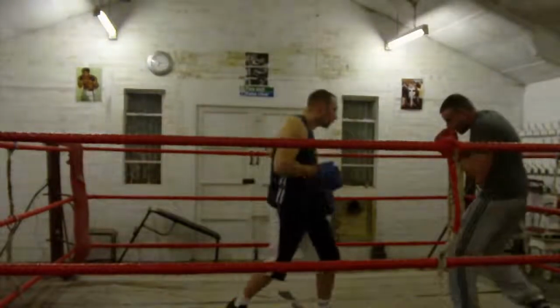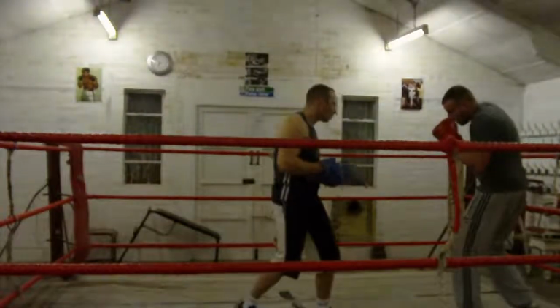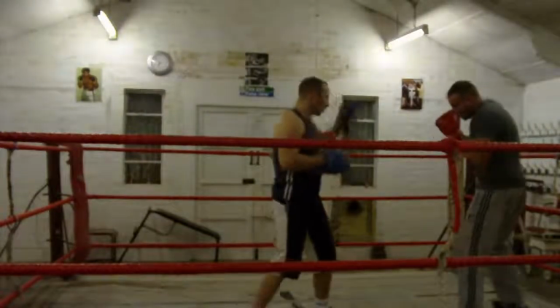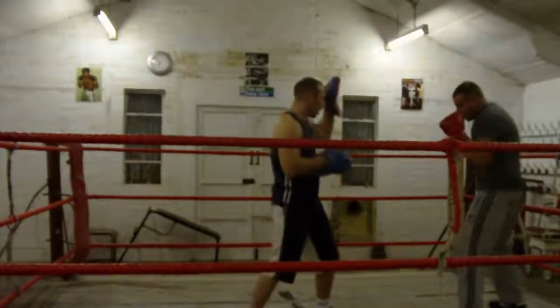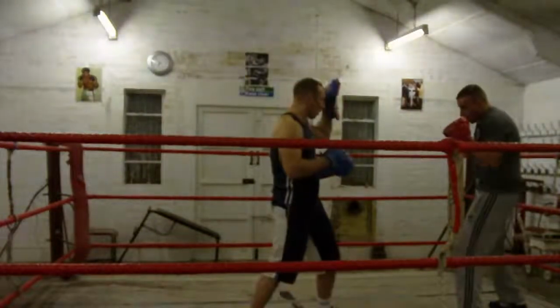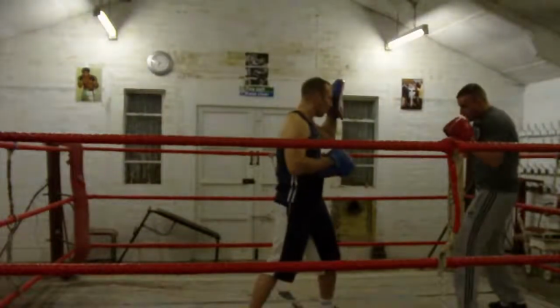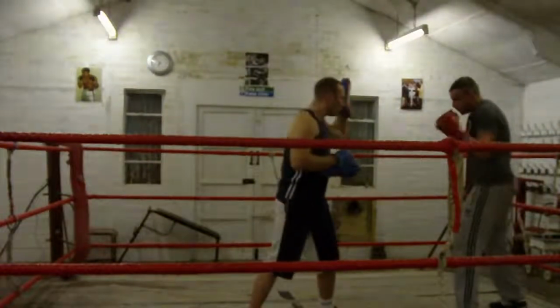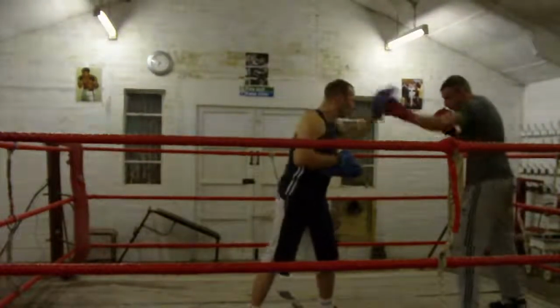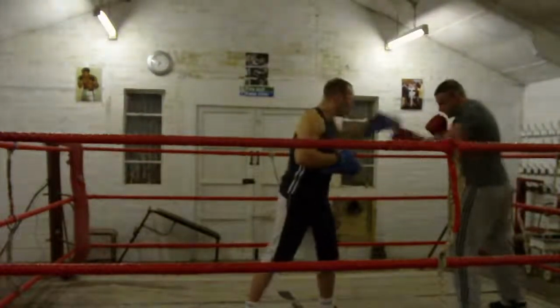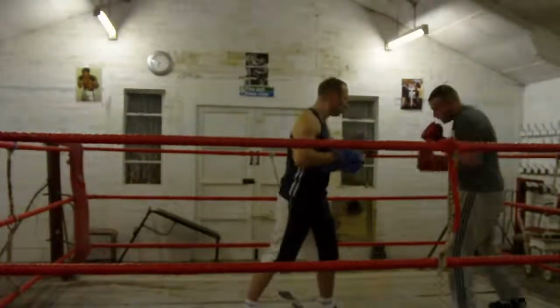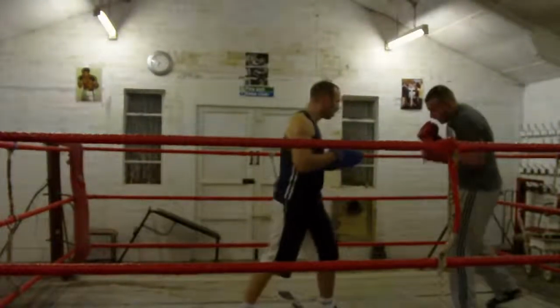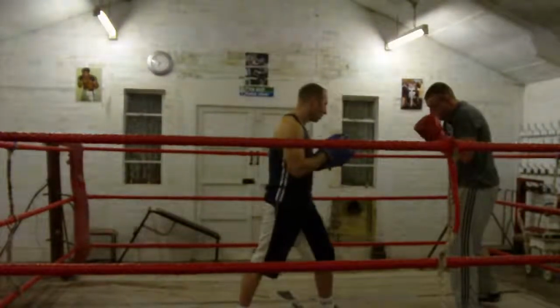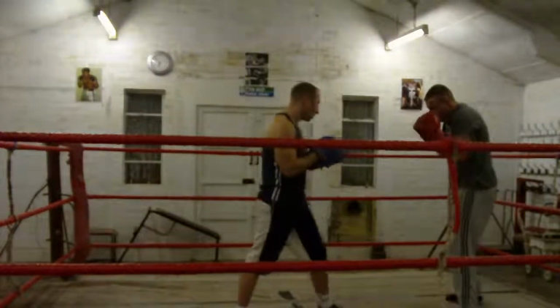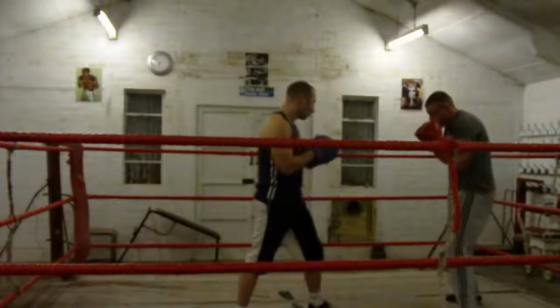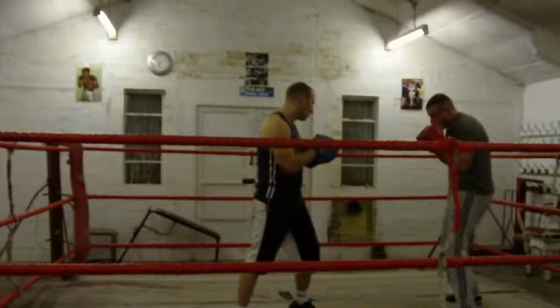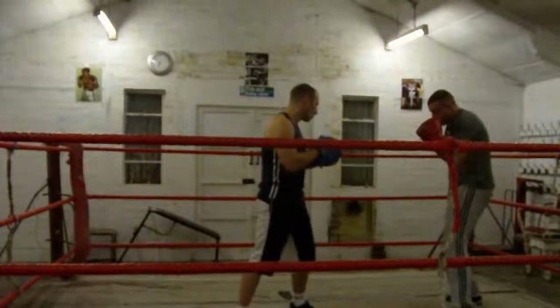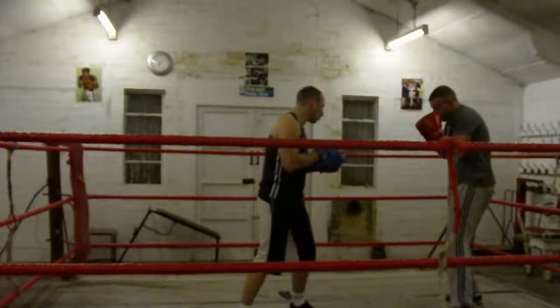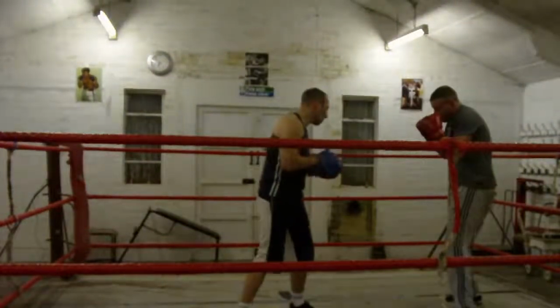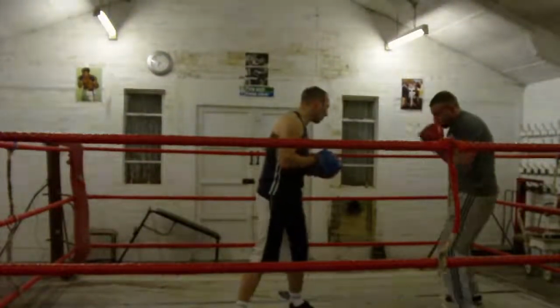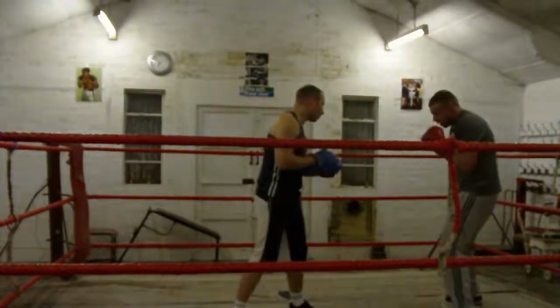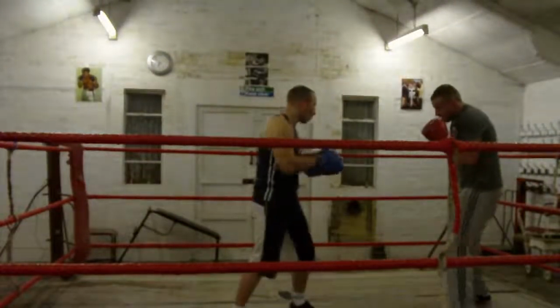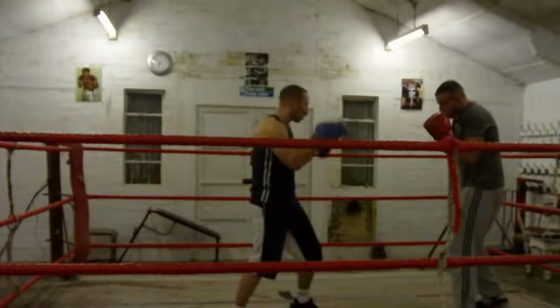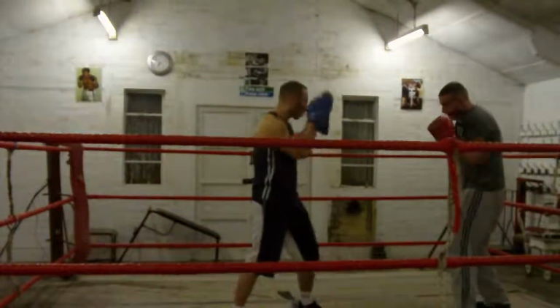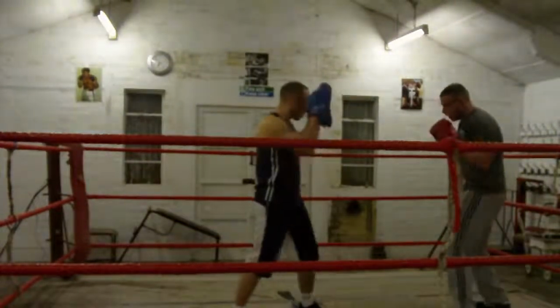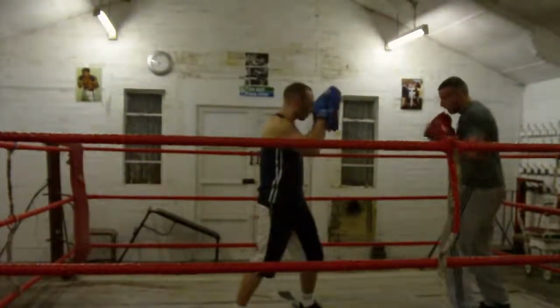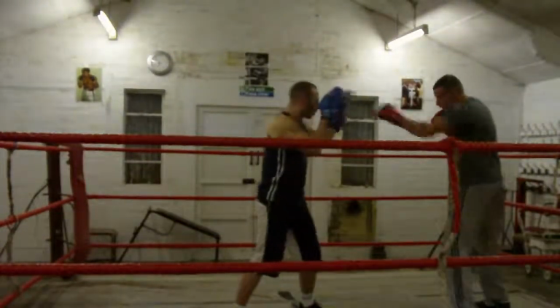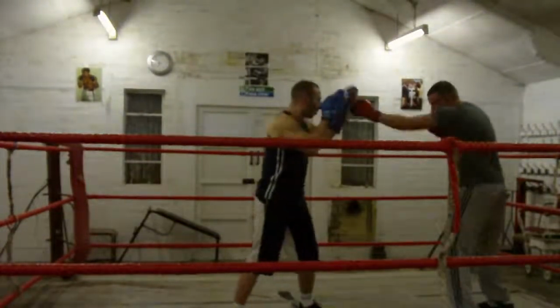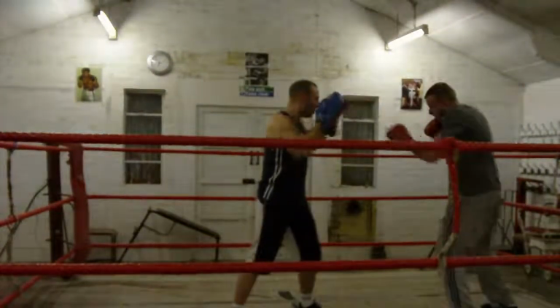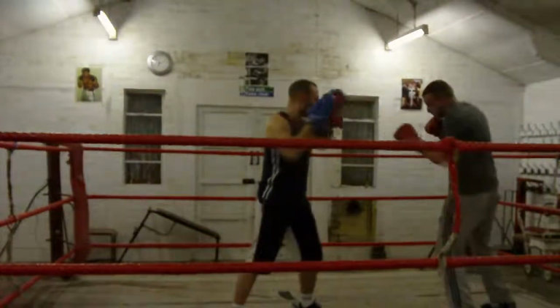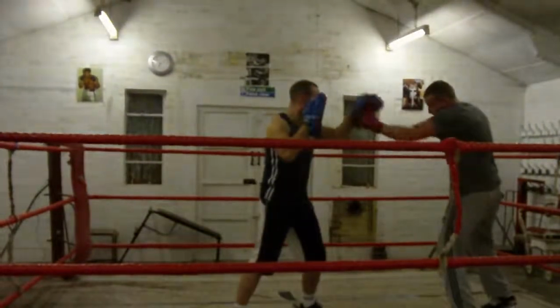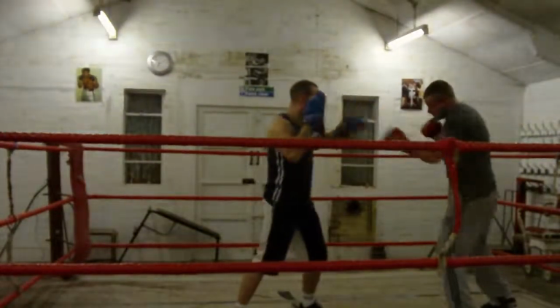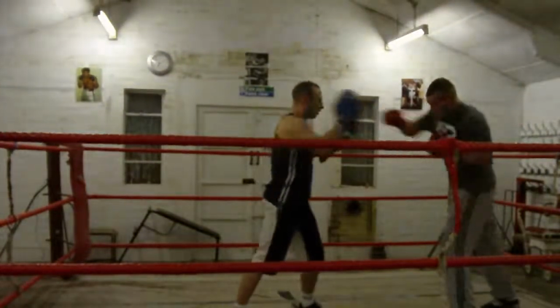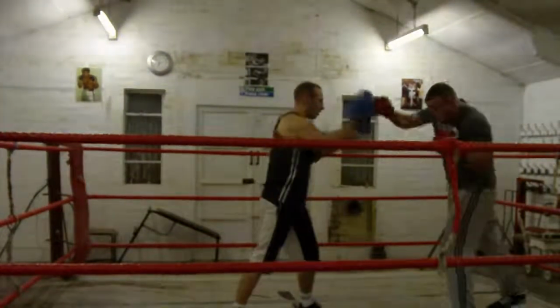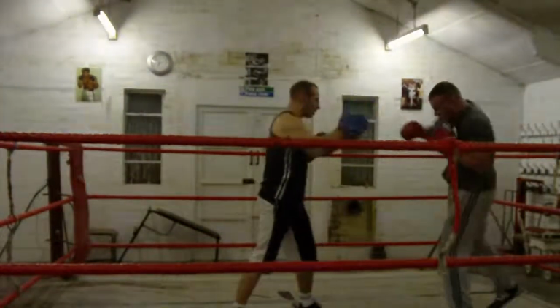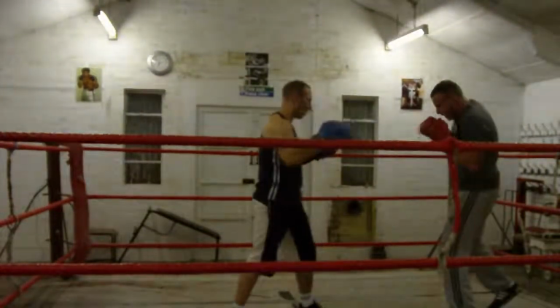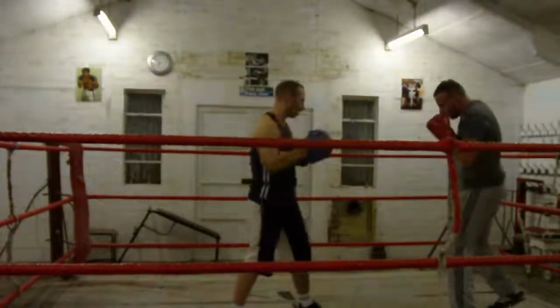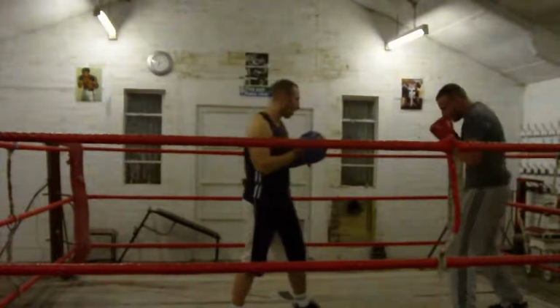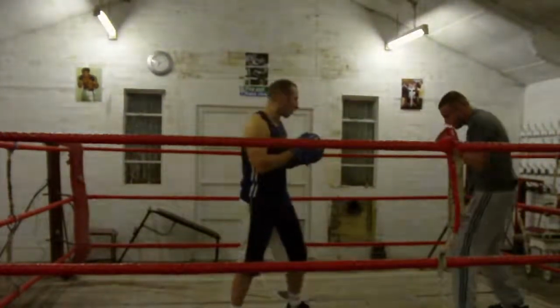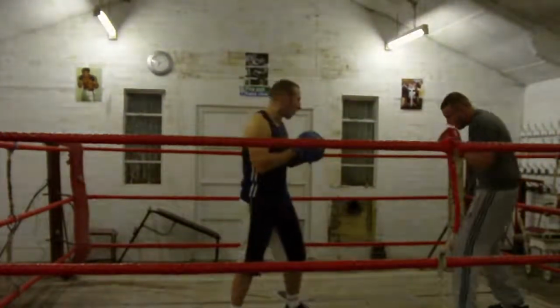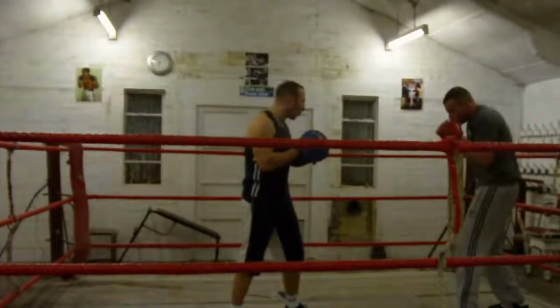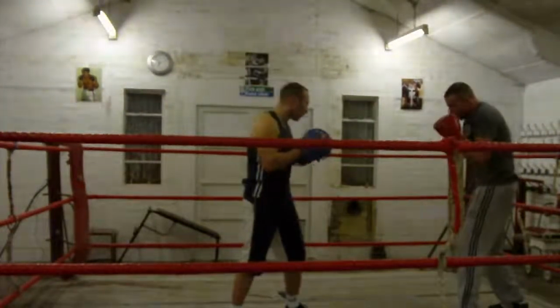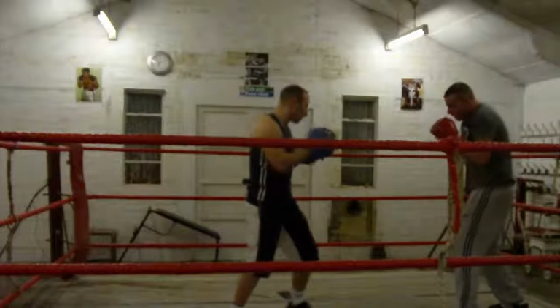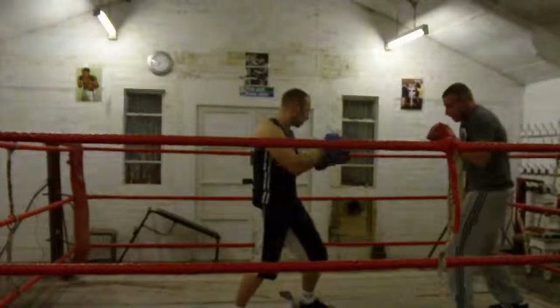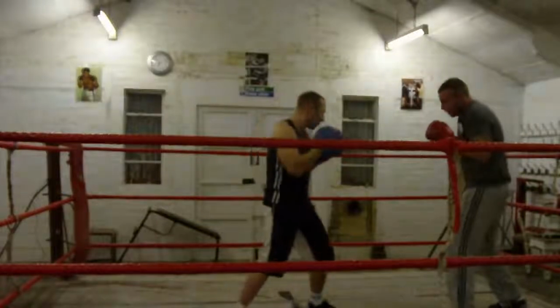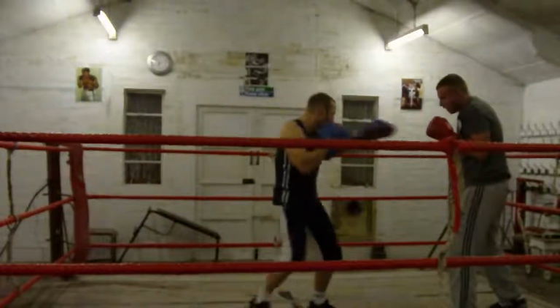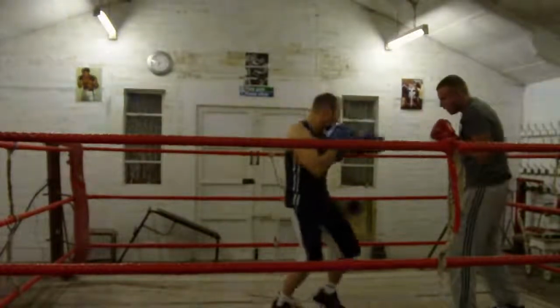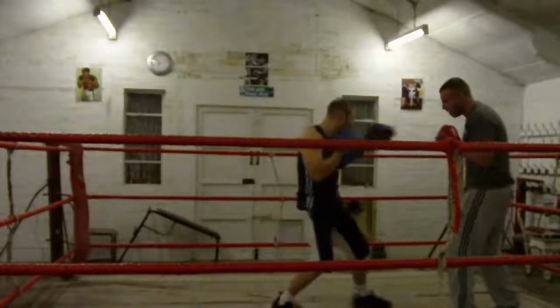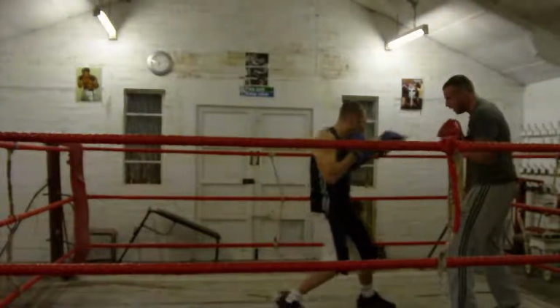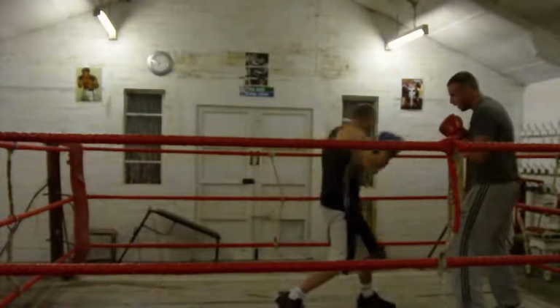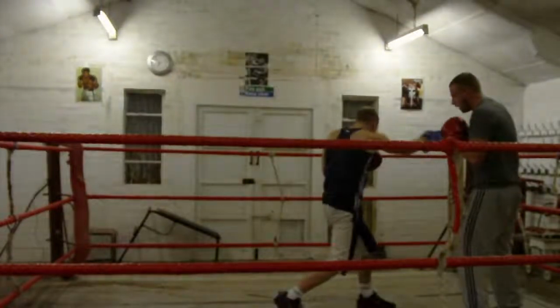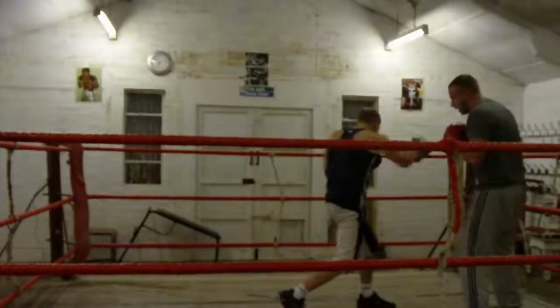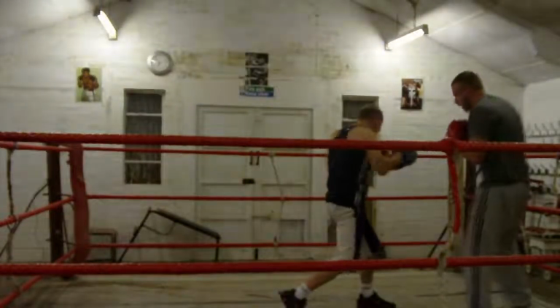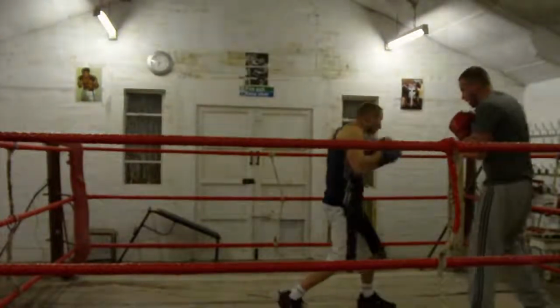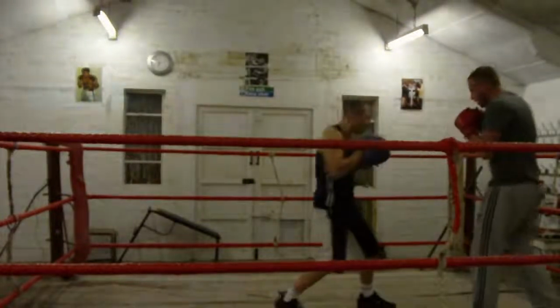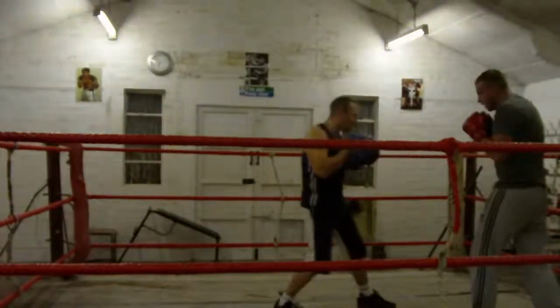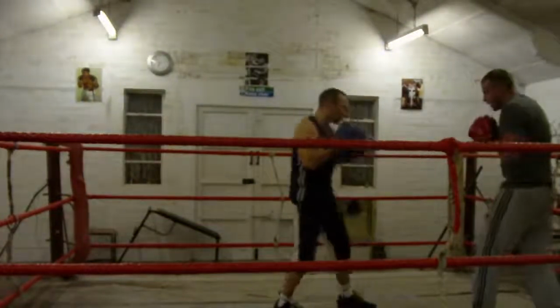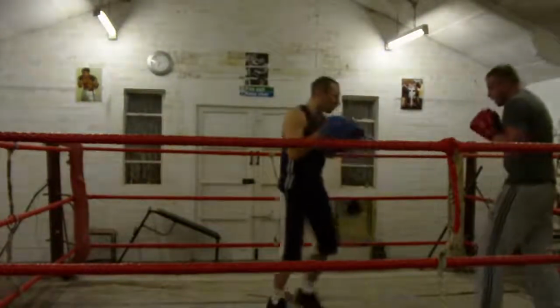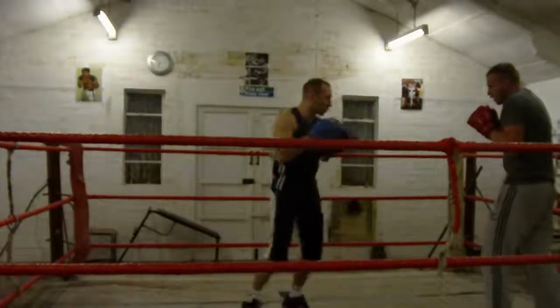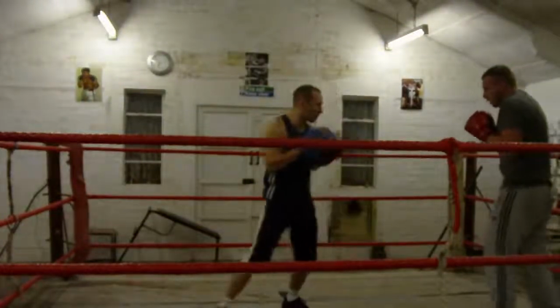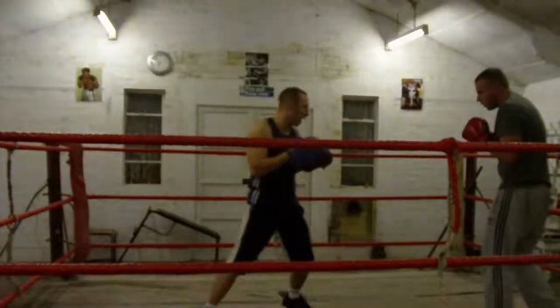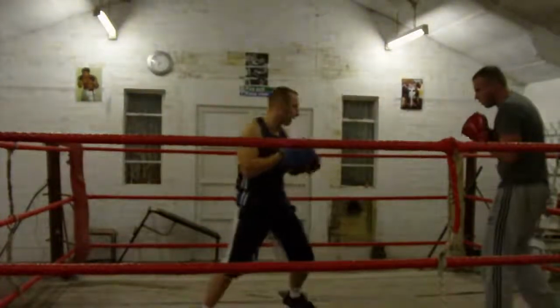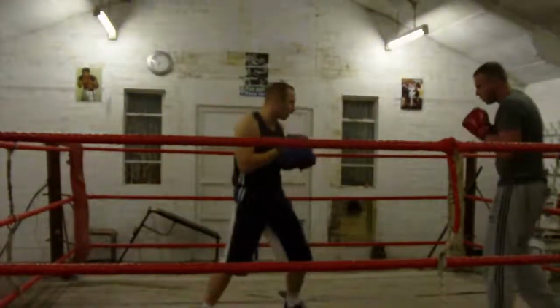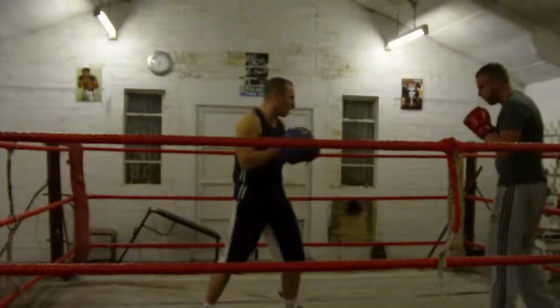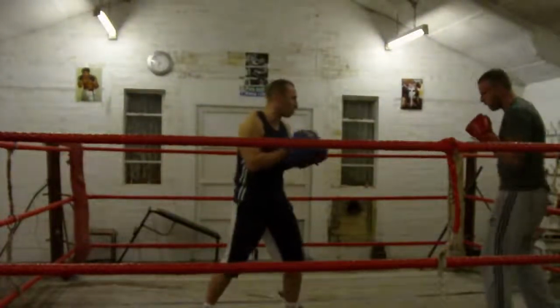Drop. Double jump, cross. Drop. Double jump, cross. Drop on a pattern. Push it back, go.